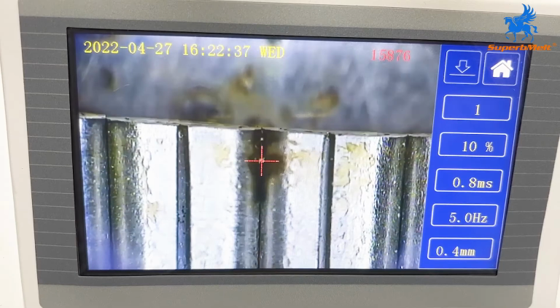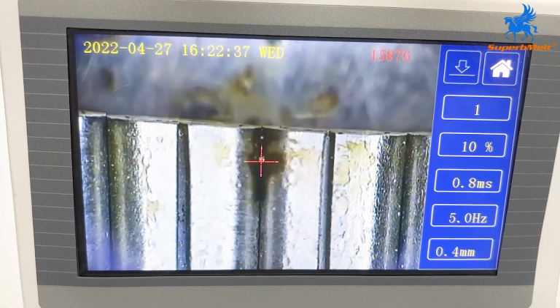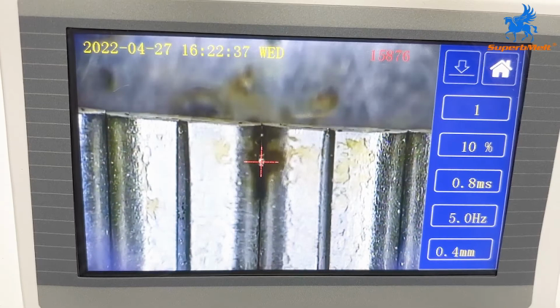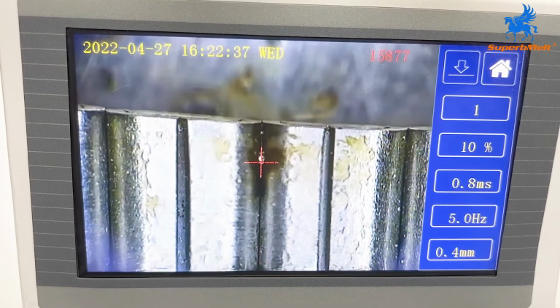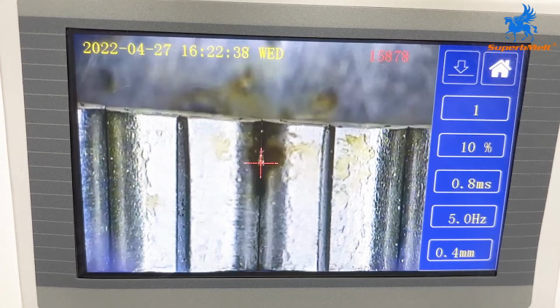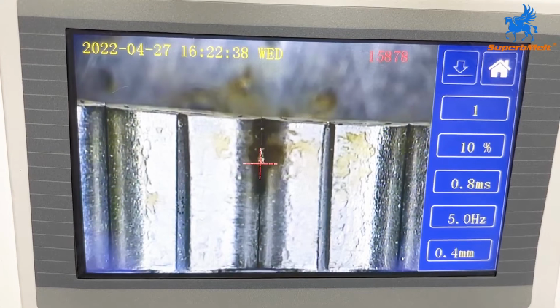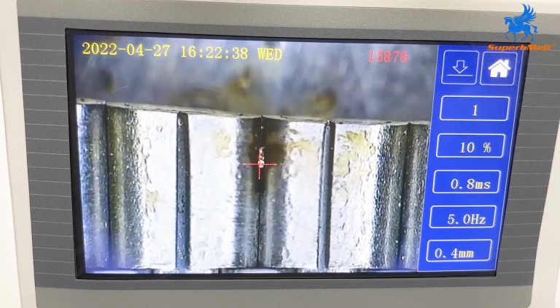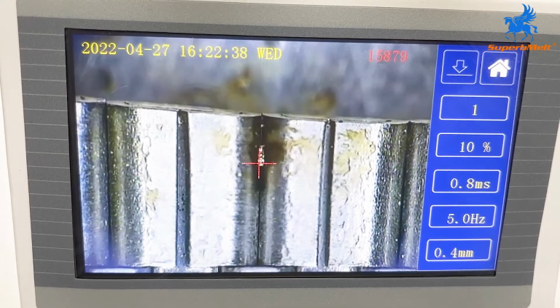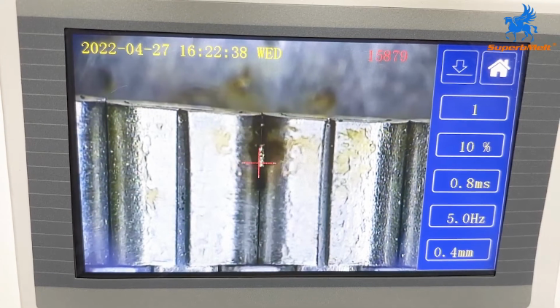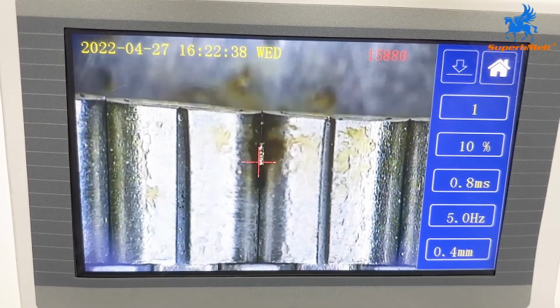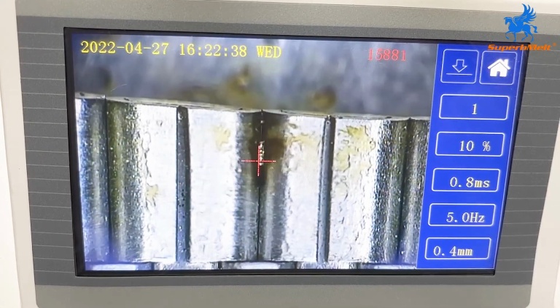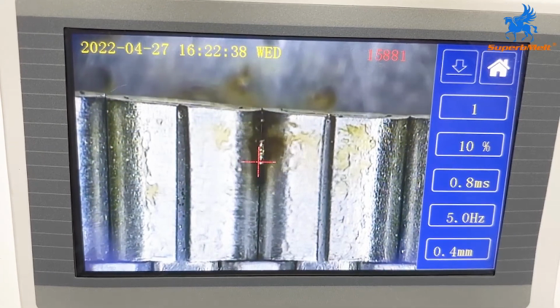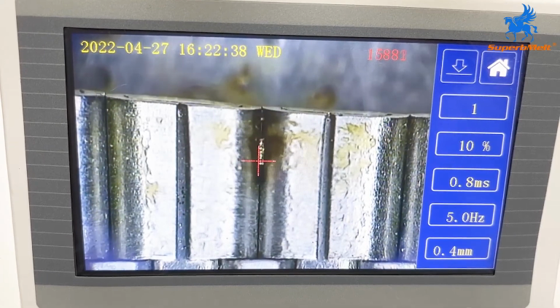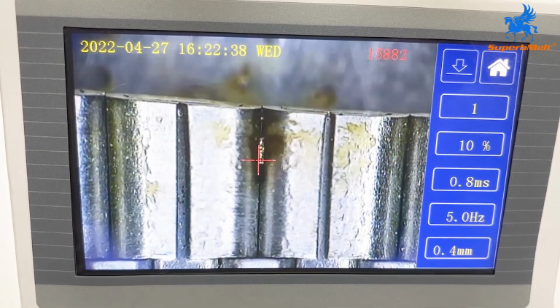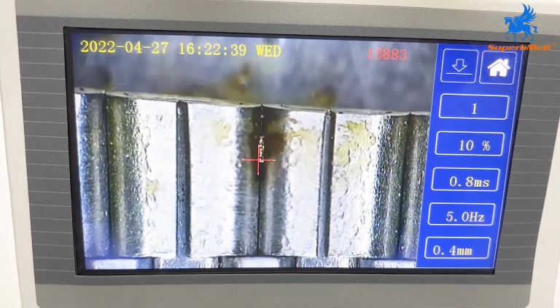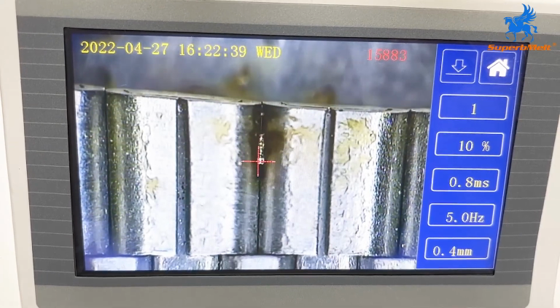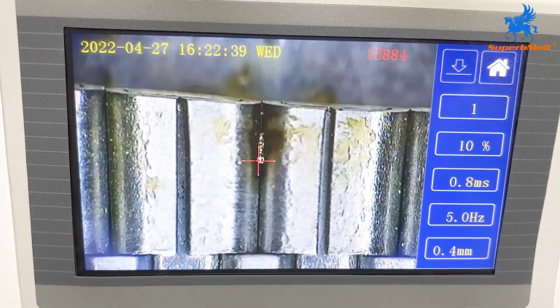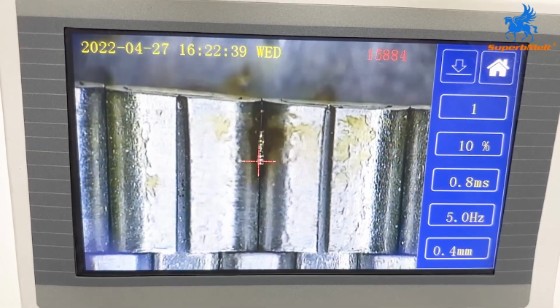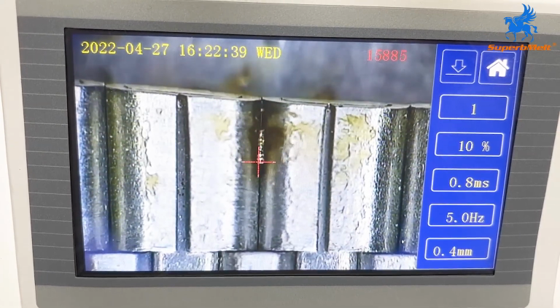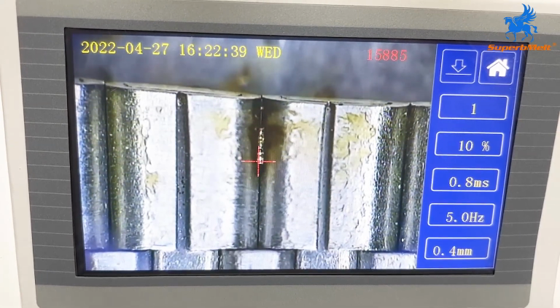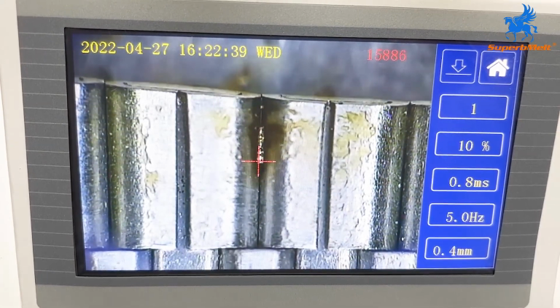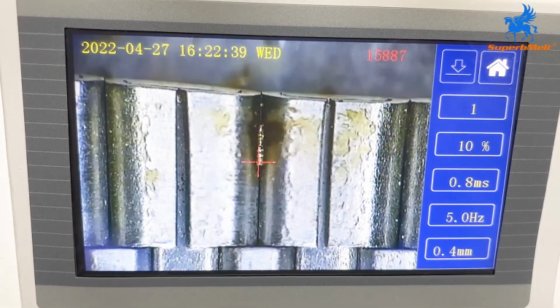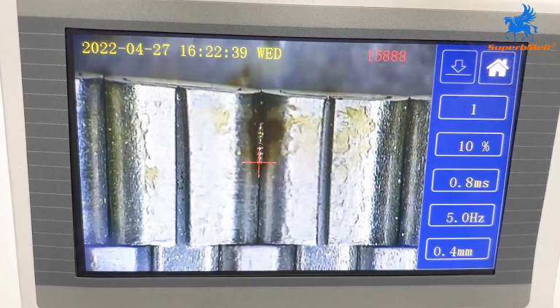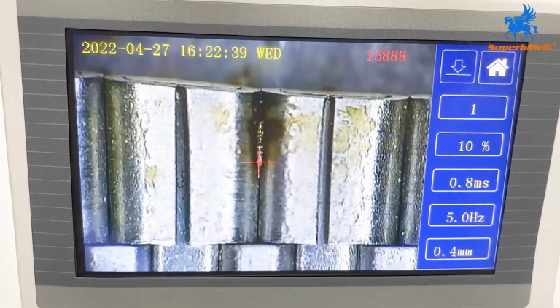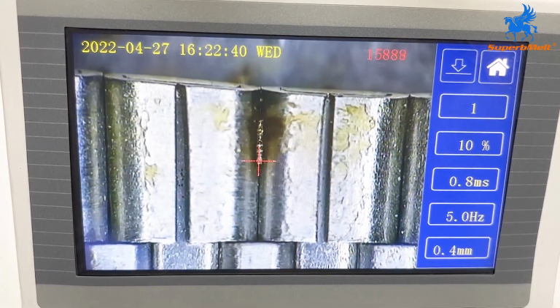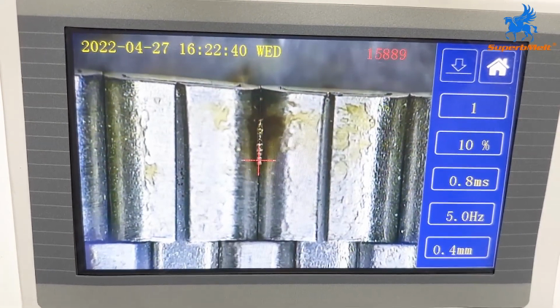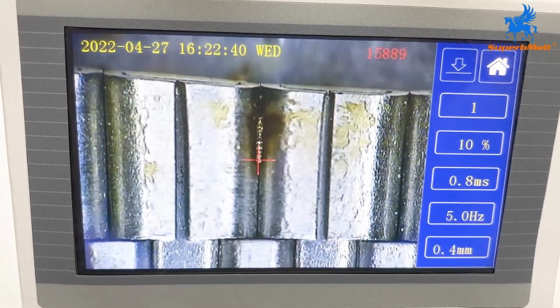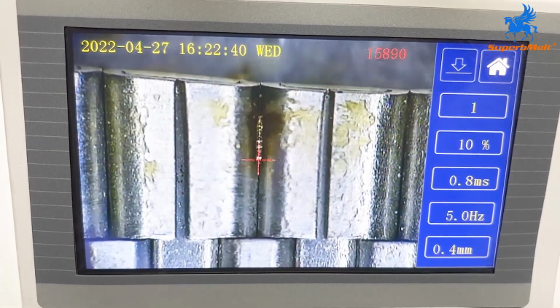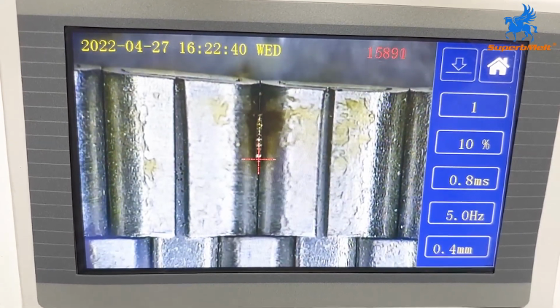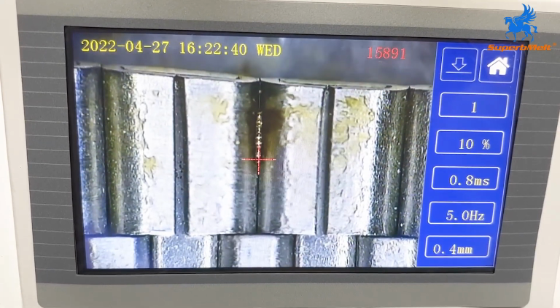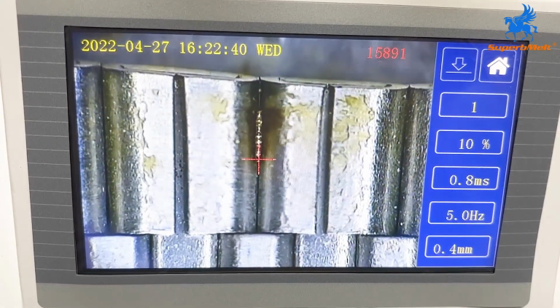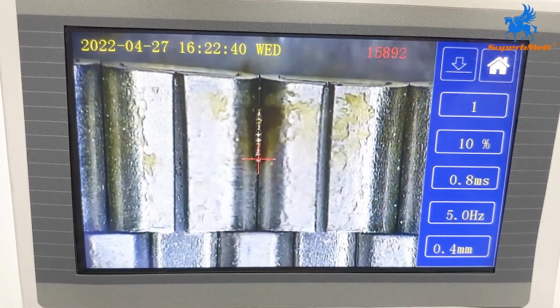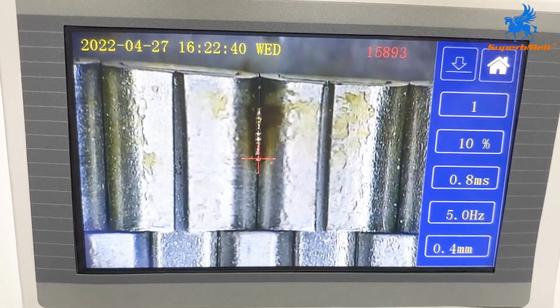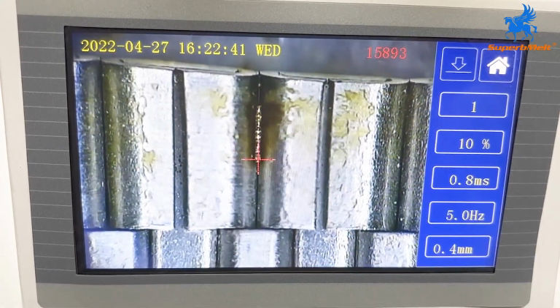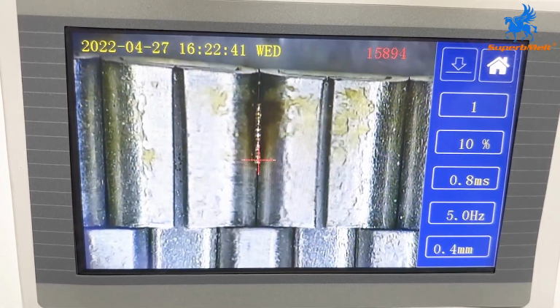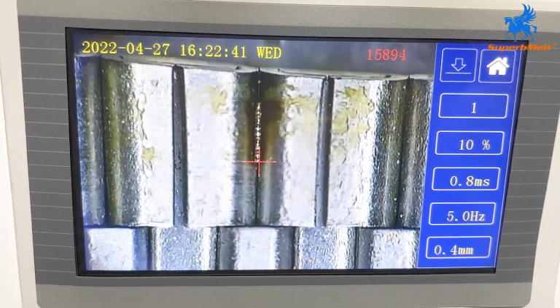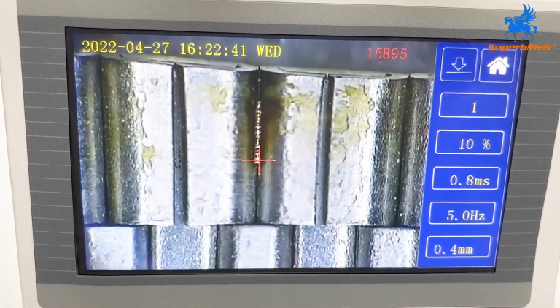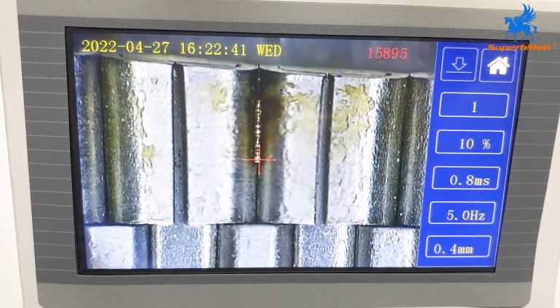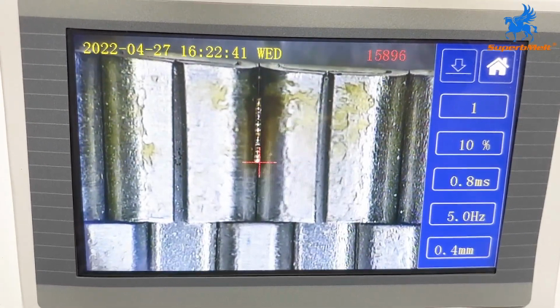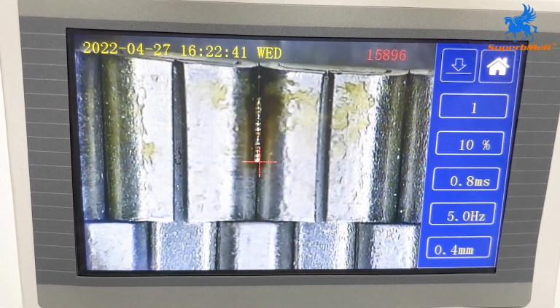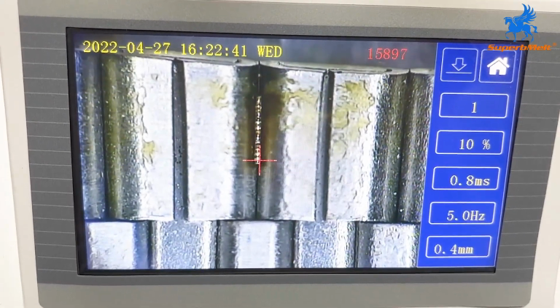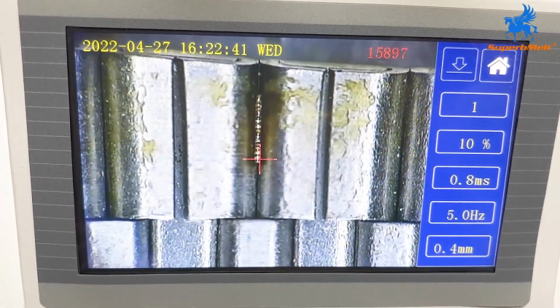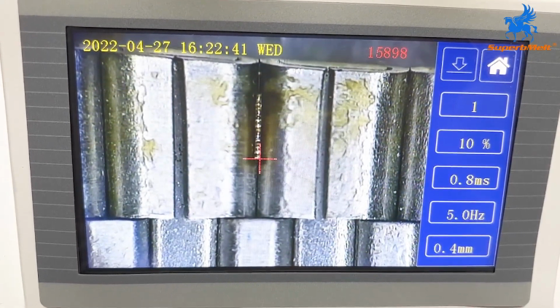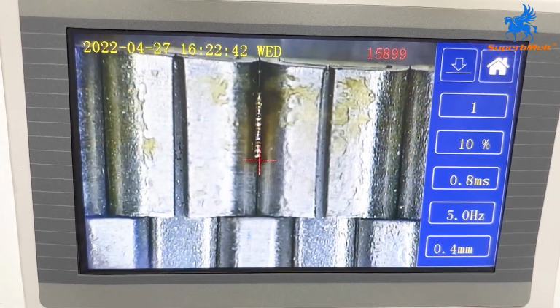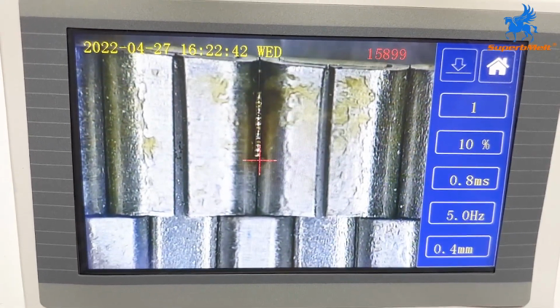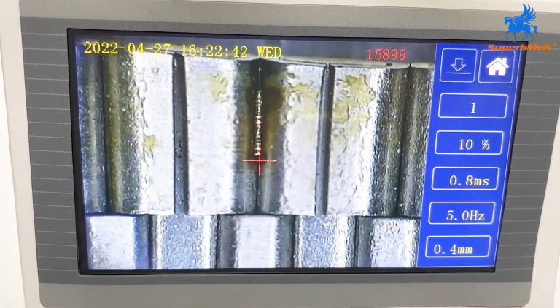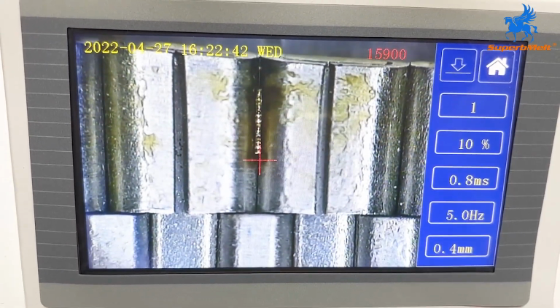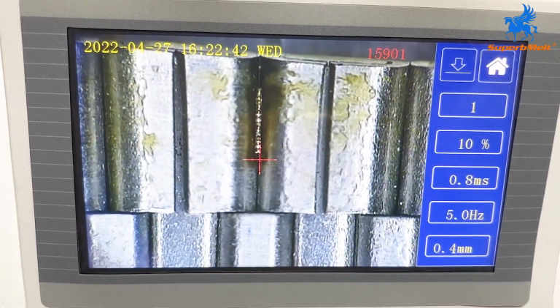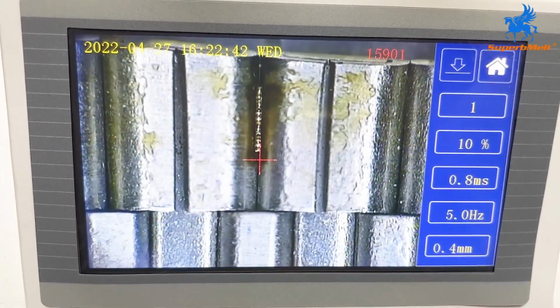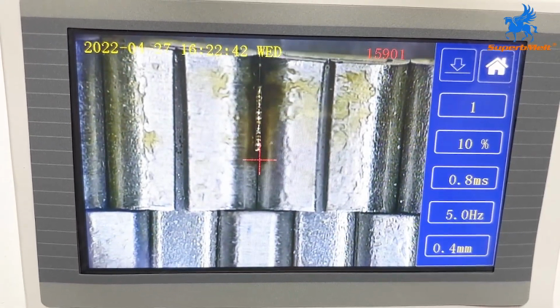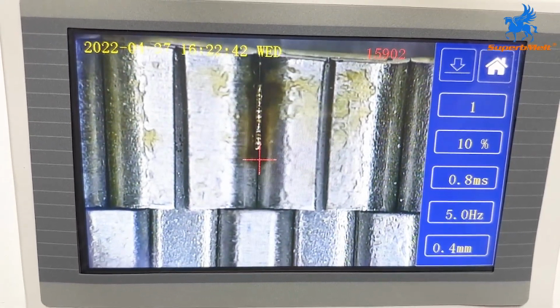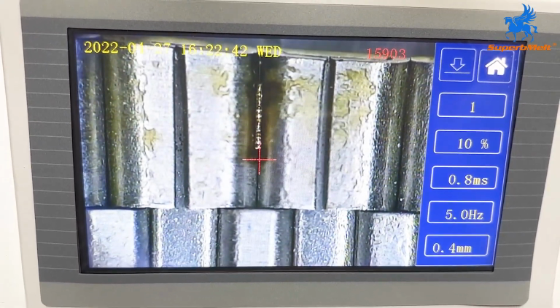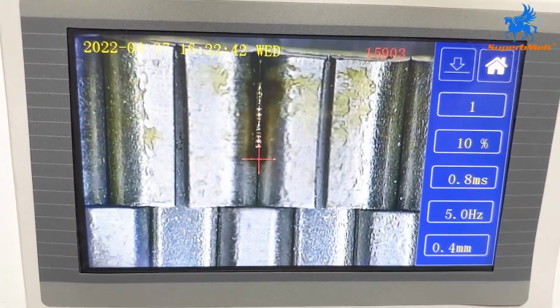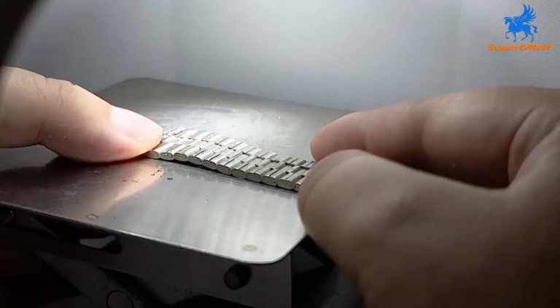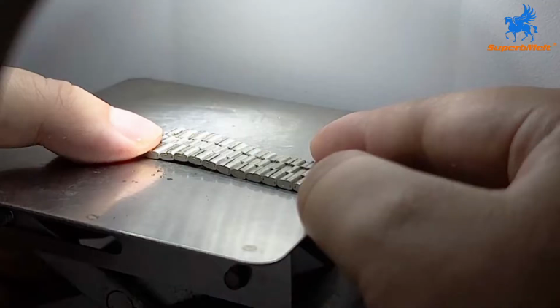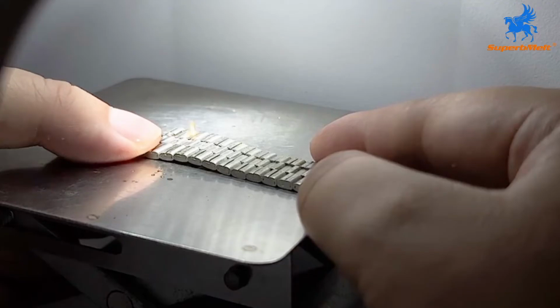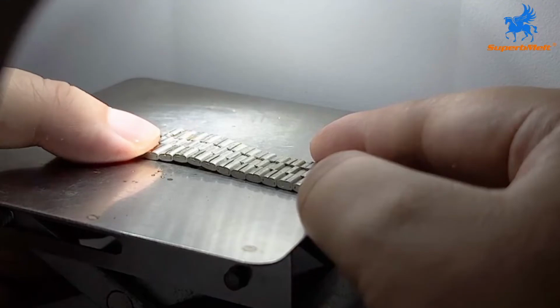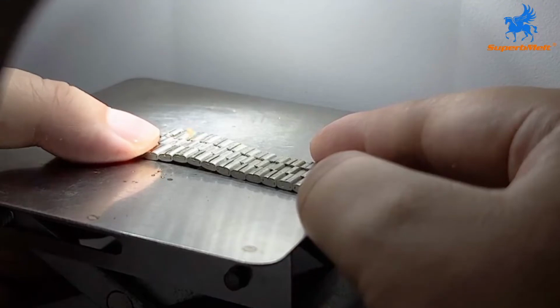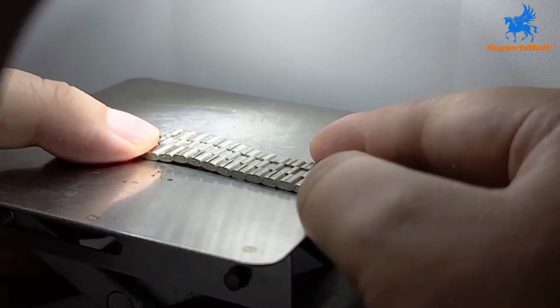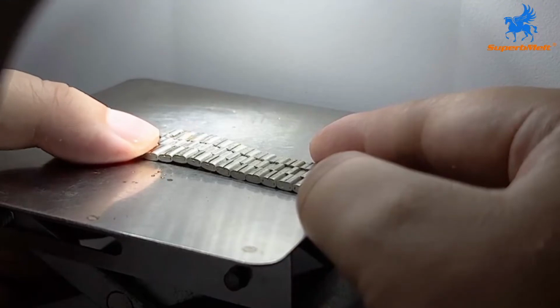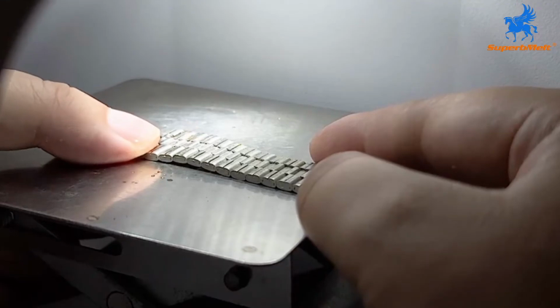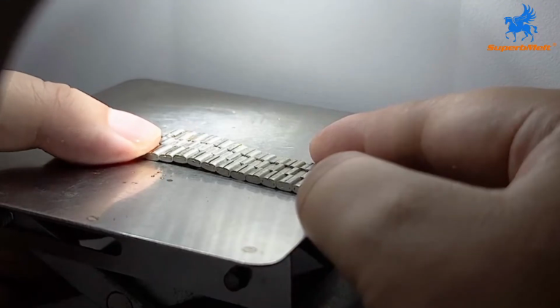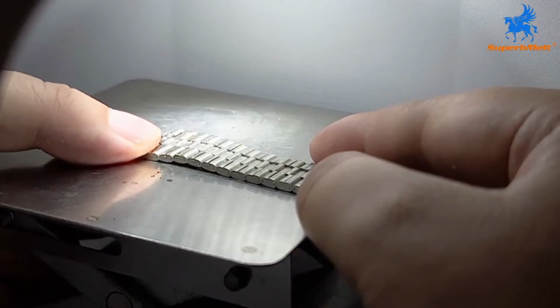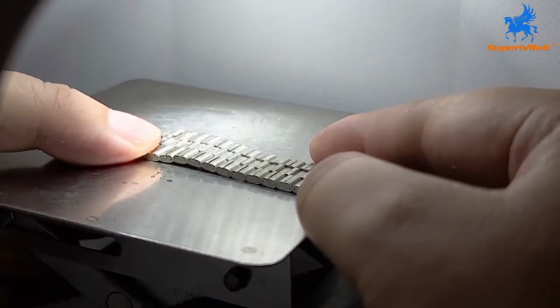Using laser power supply, the spot welding effect is round, pollution free, efficient, and environmentally friendly.